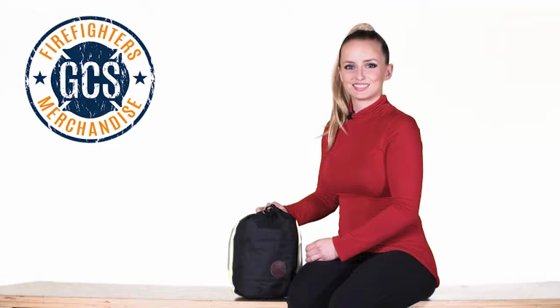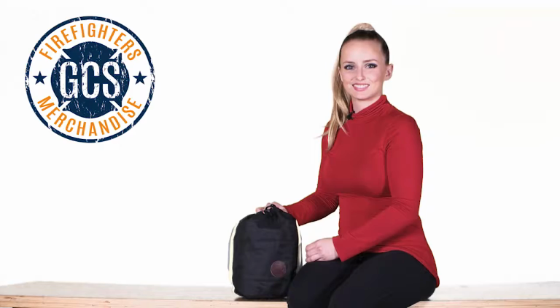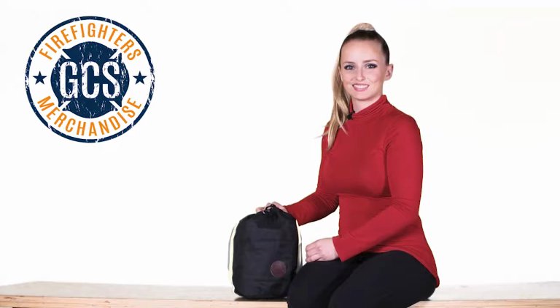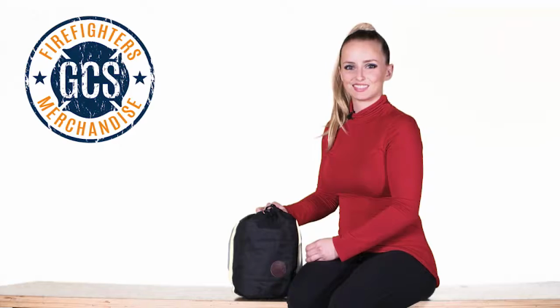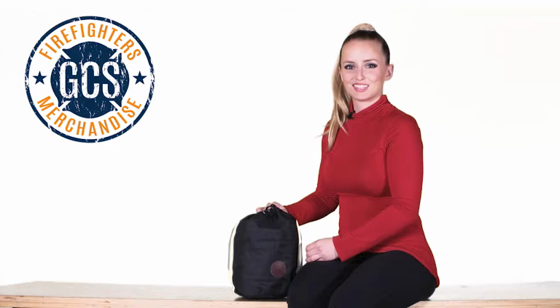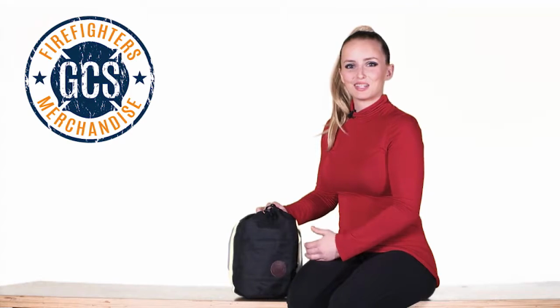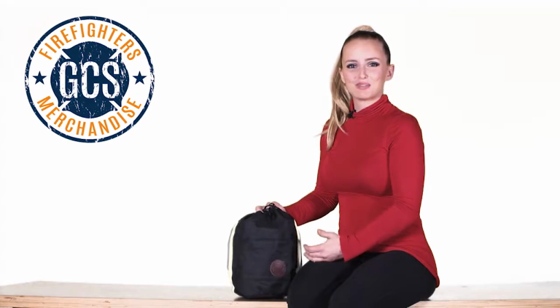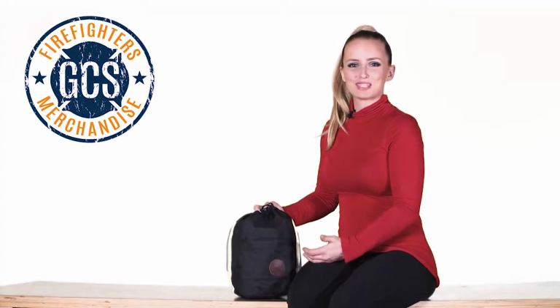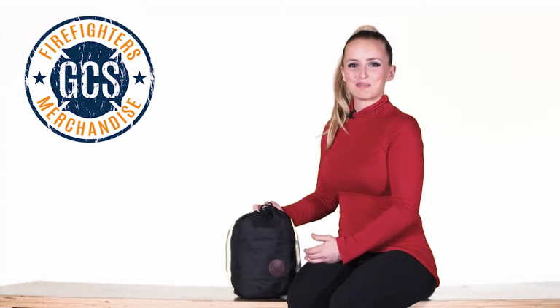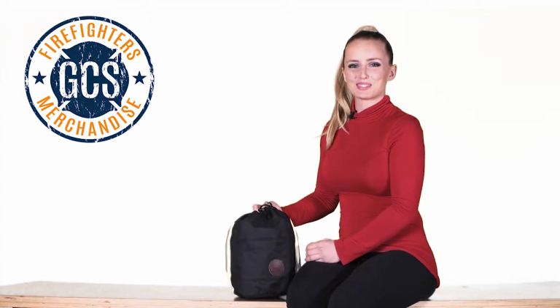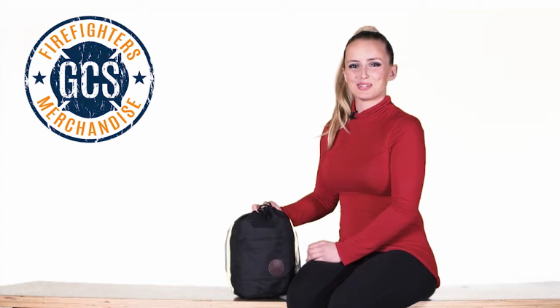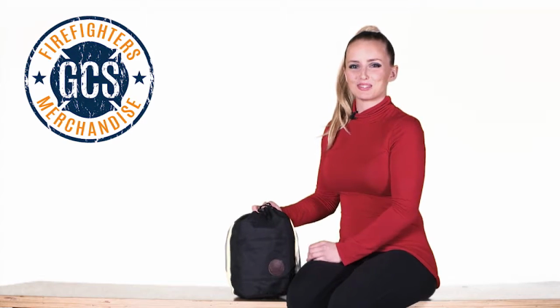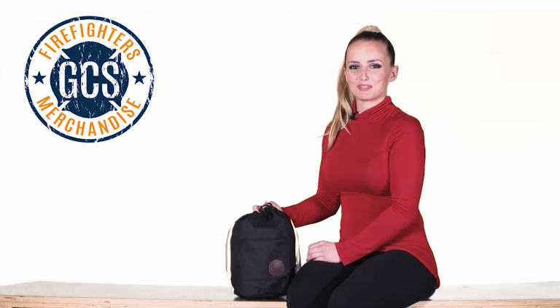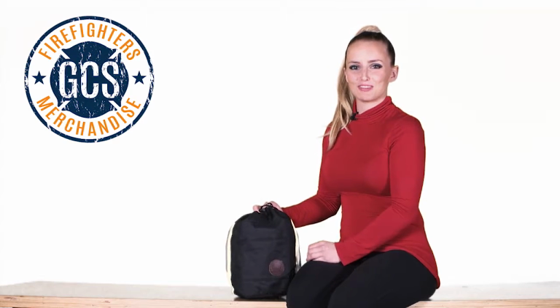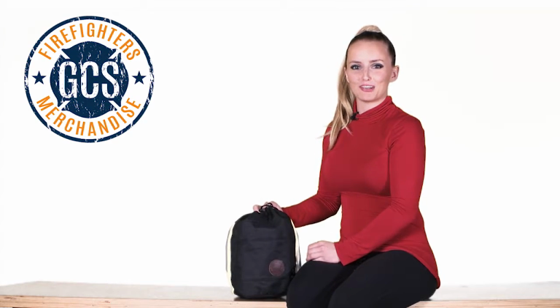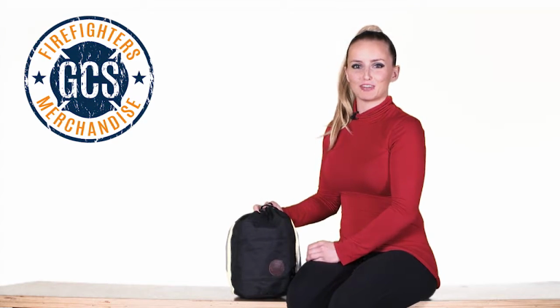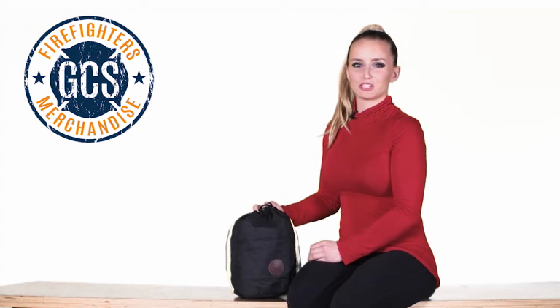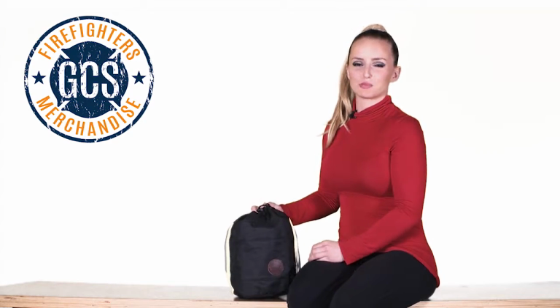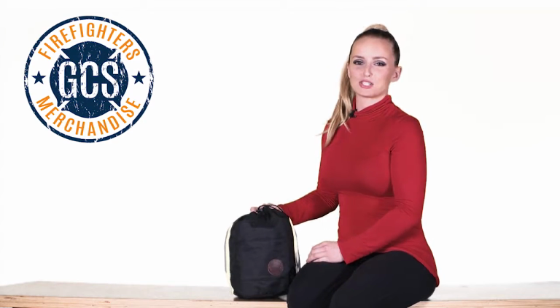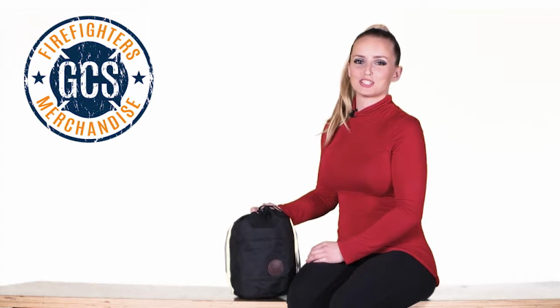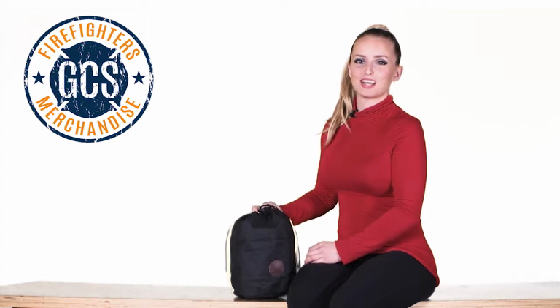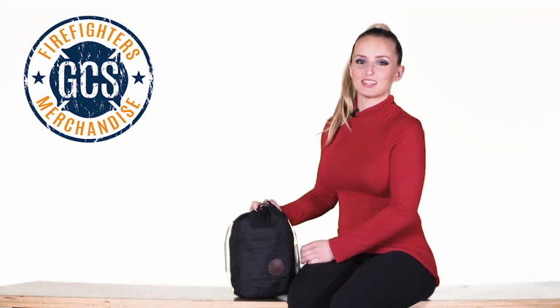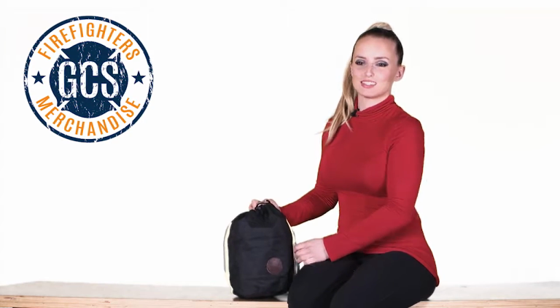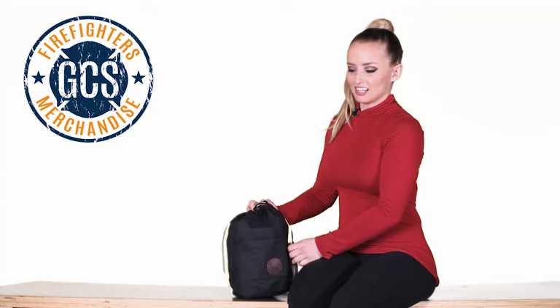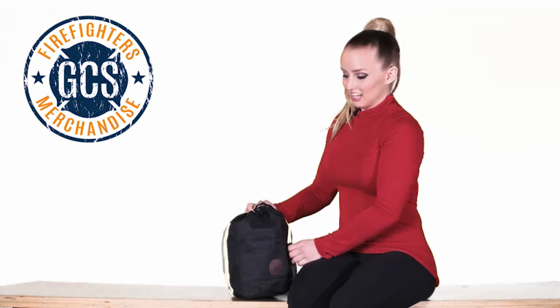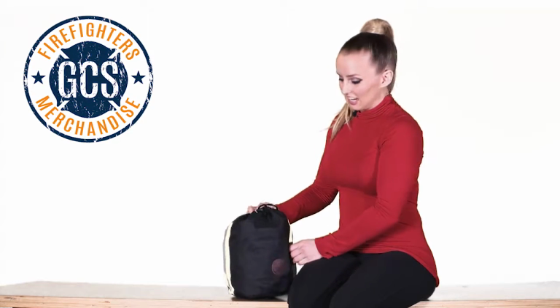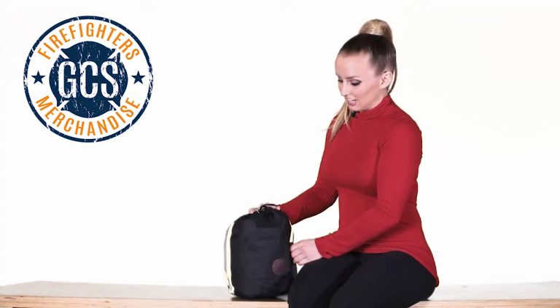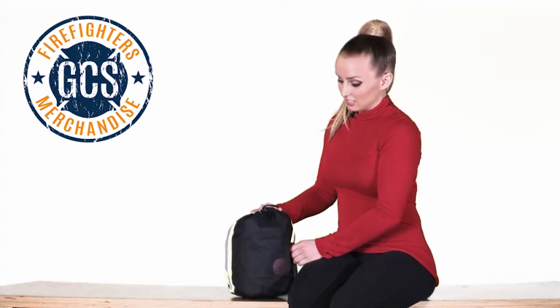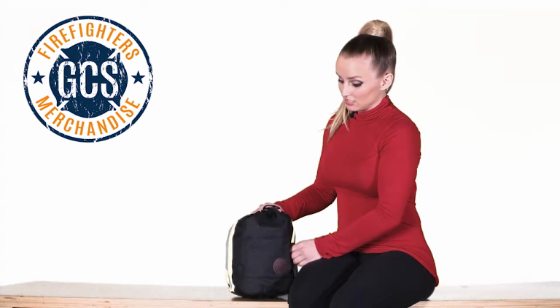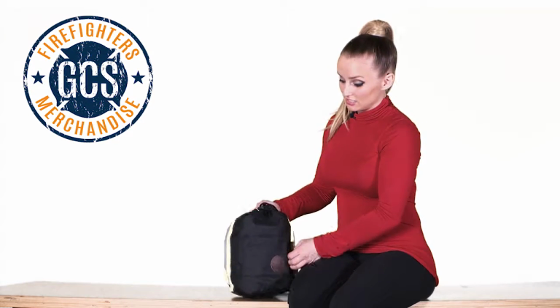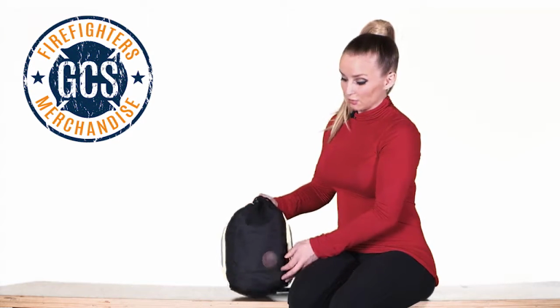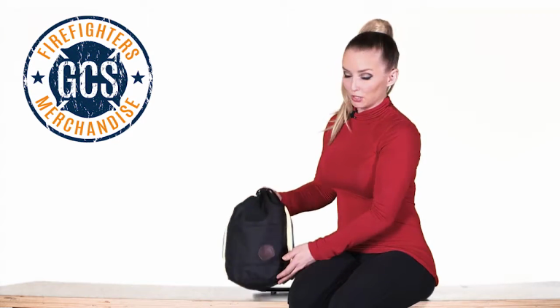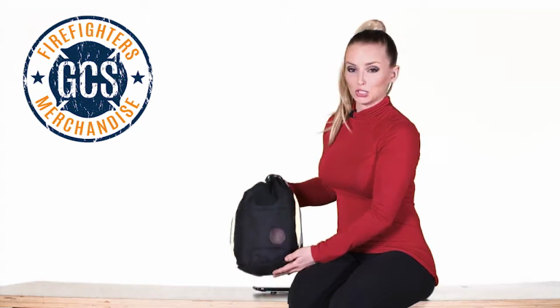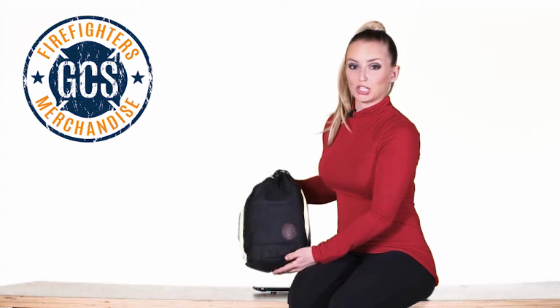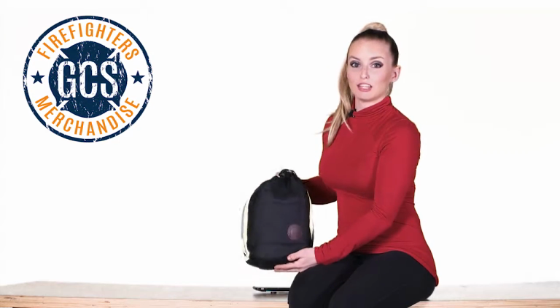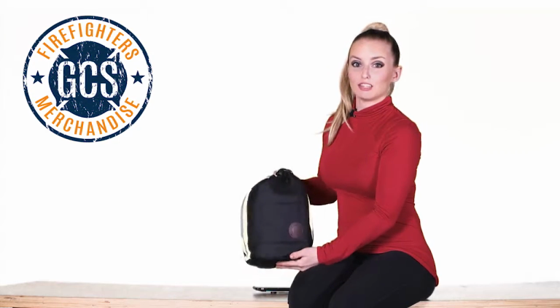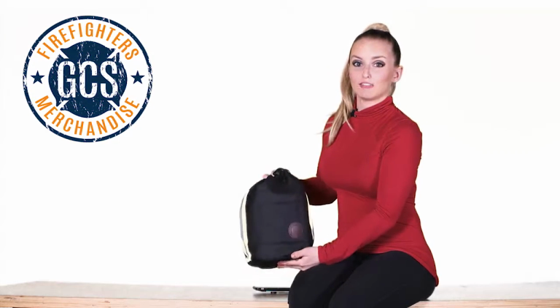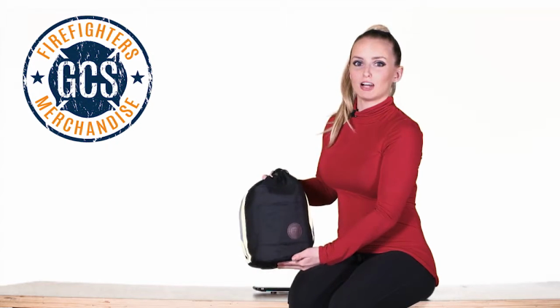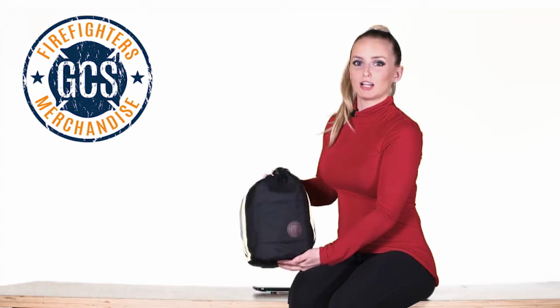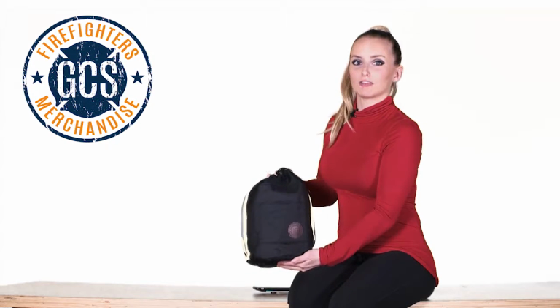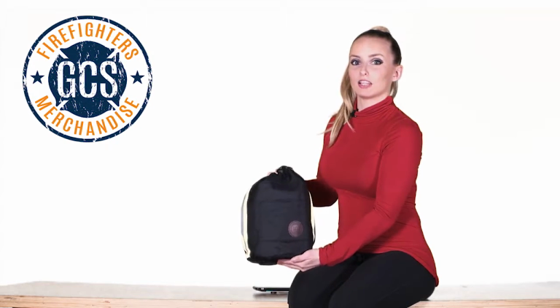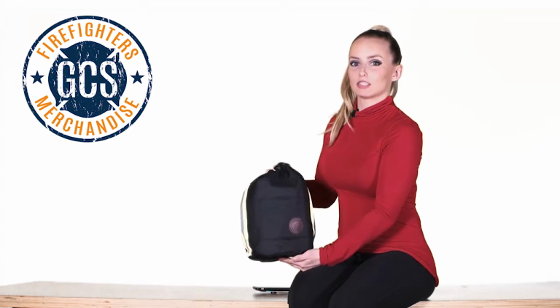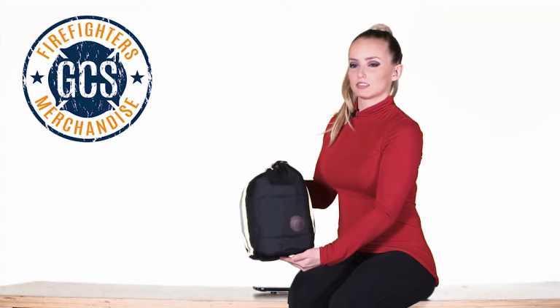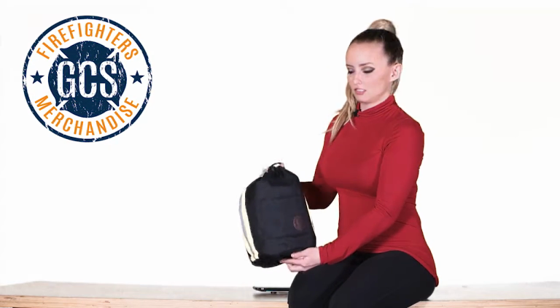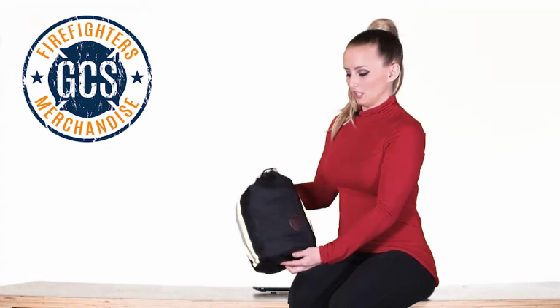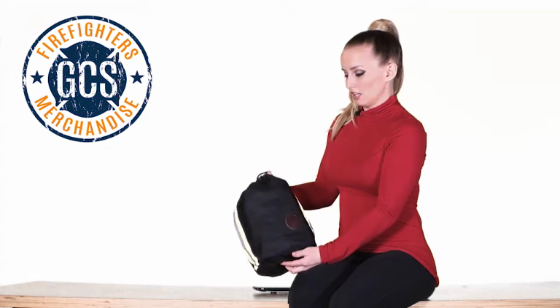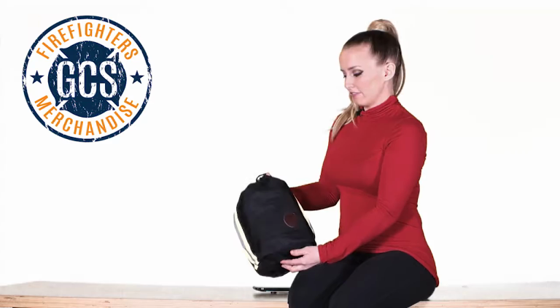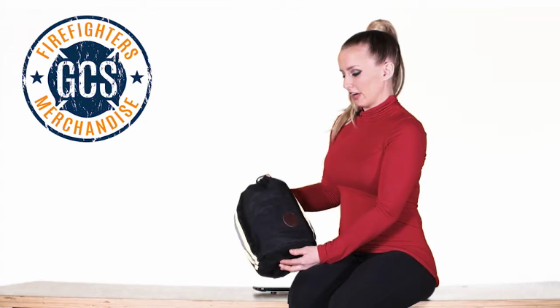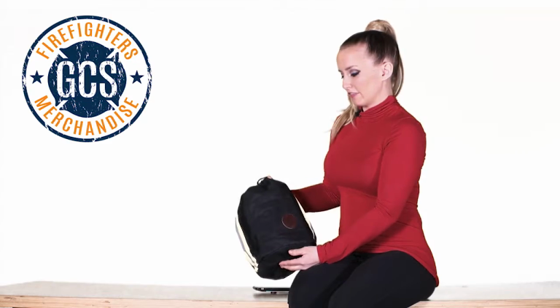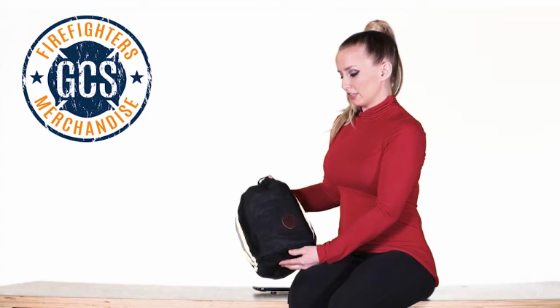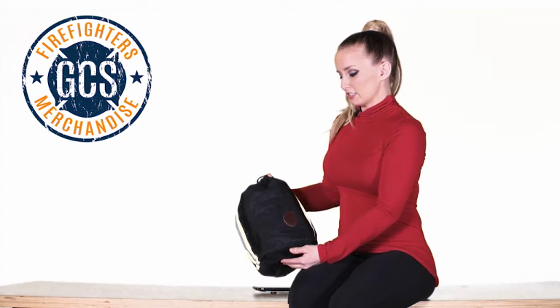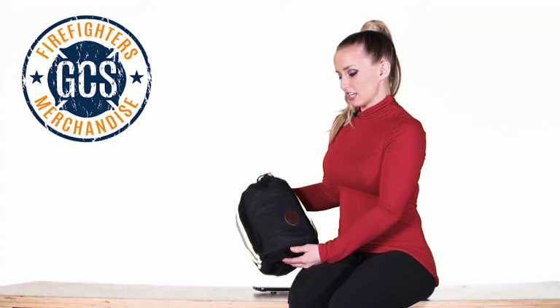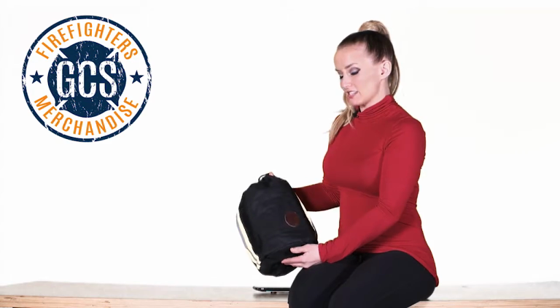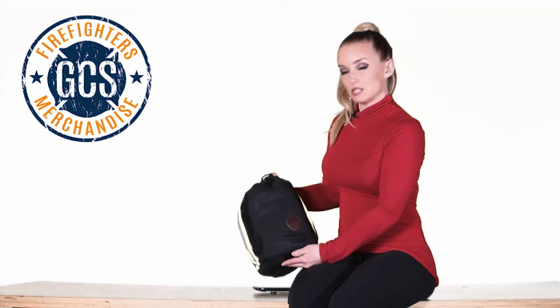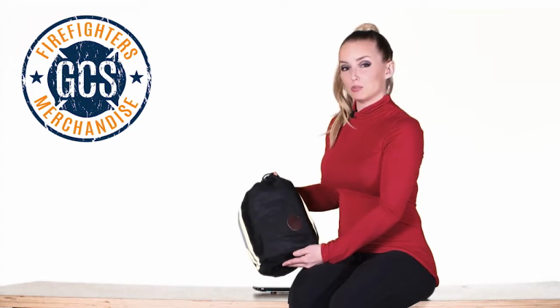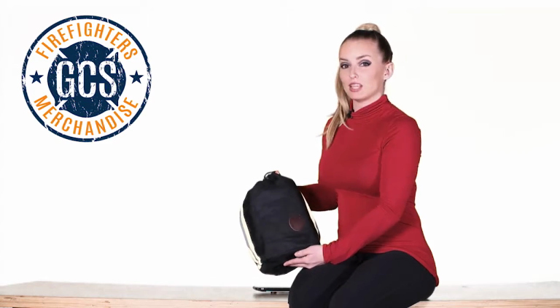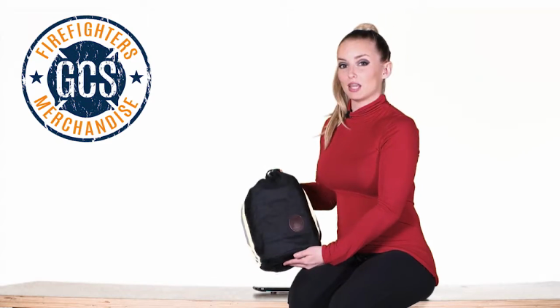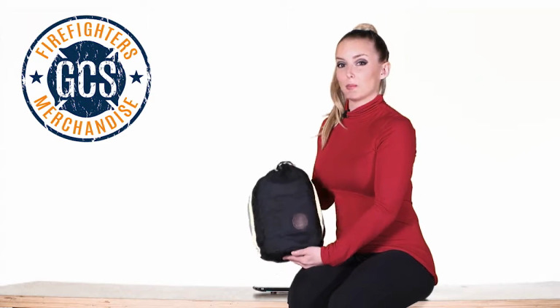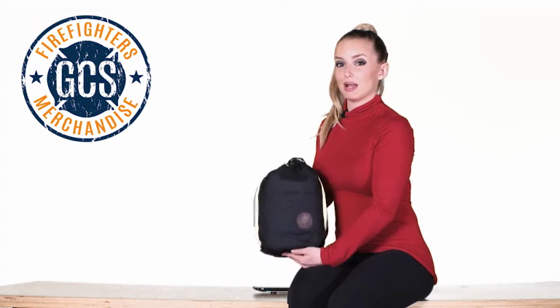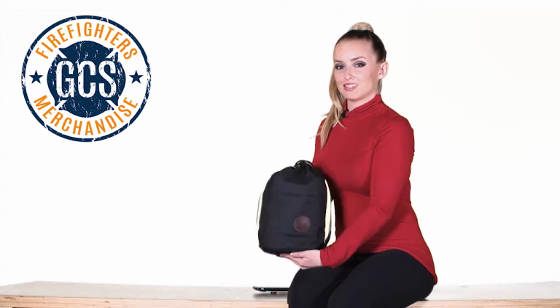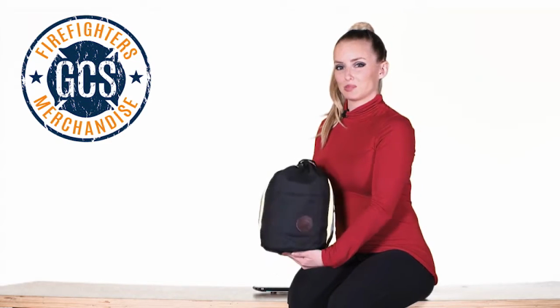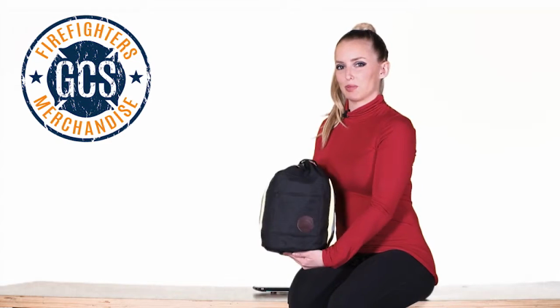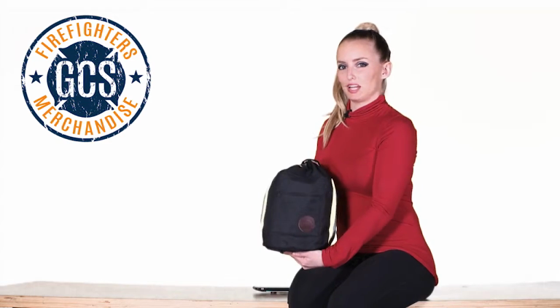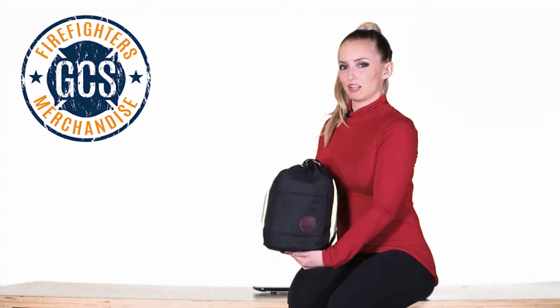What's up? It's Lauren with Firefighters Merchandise, and today we're gonna look at the Fireflex Firefighters SCBA mask bag.